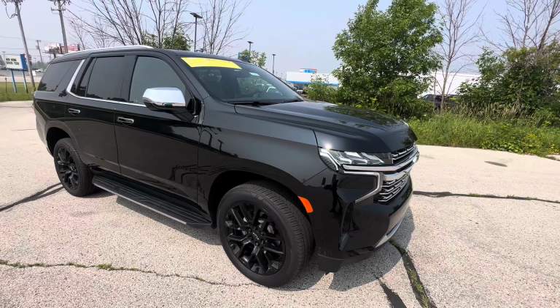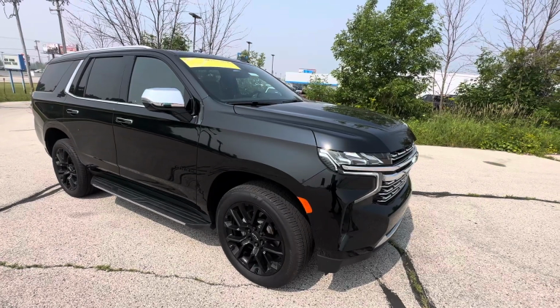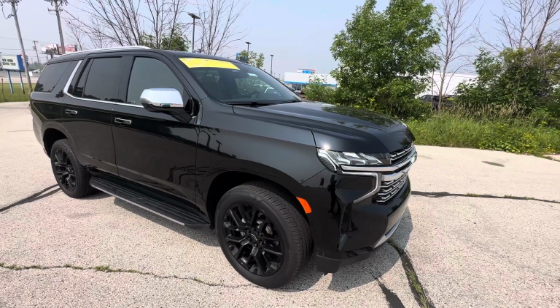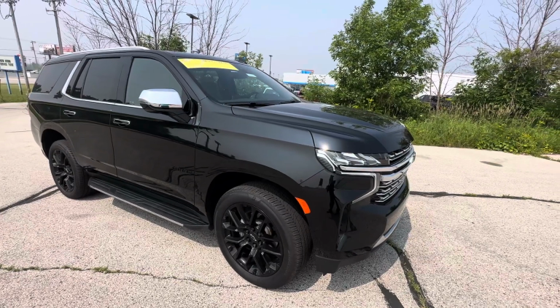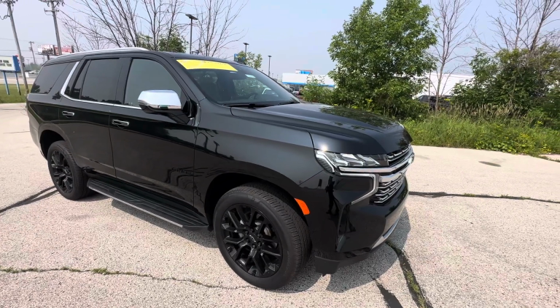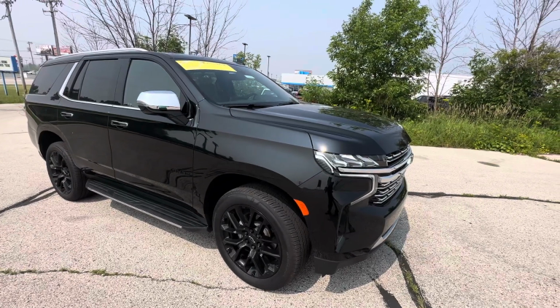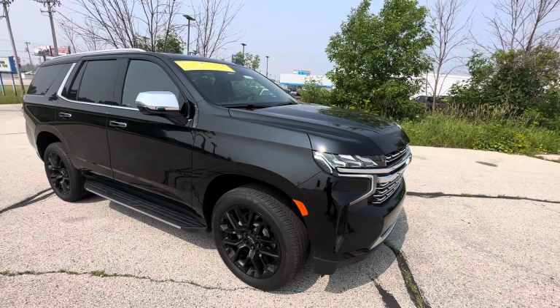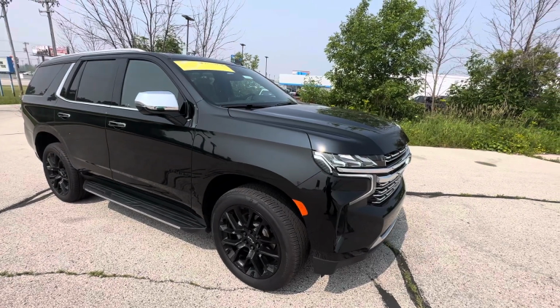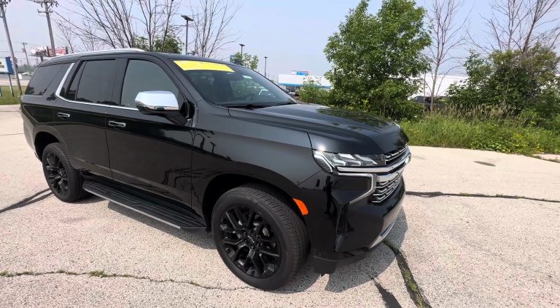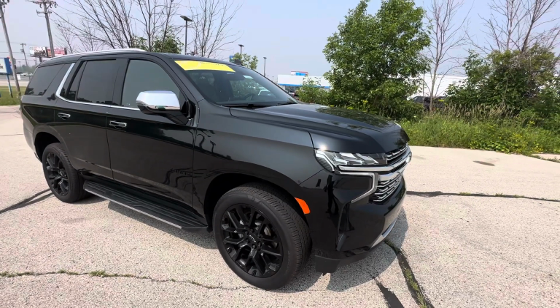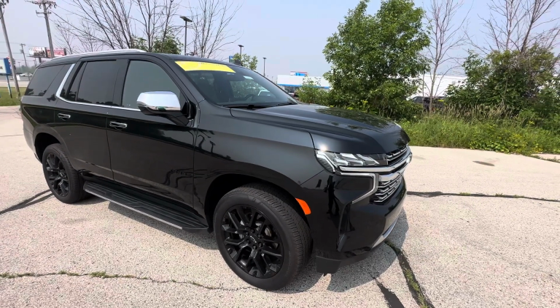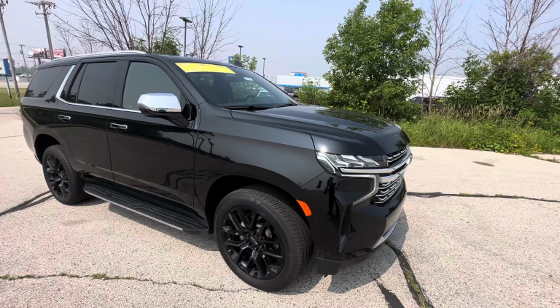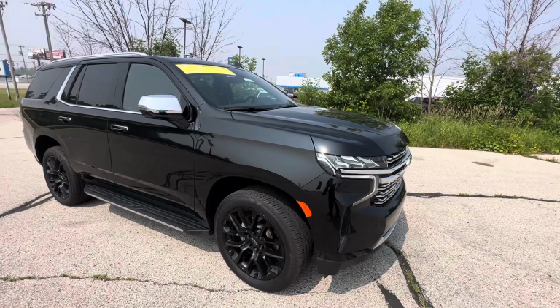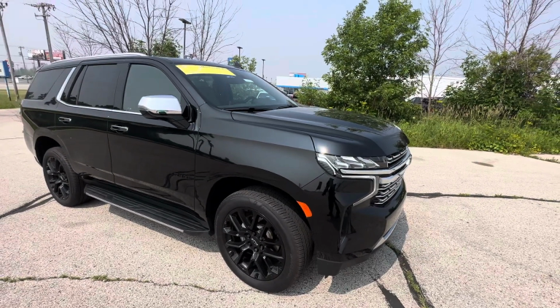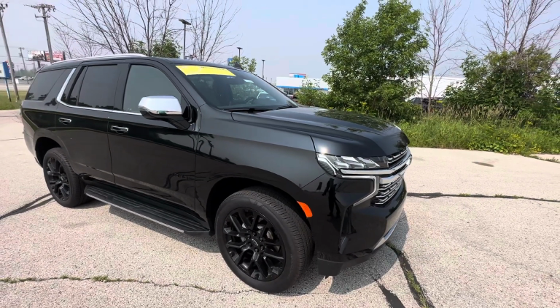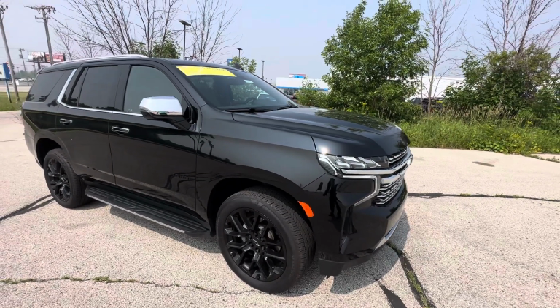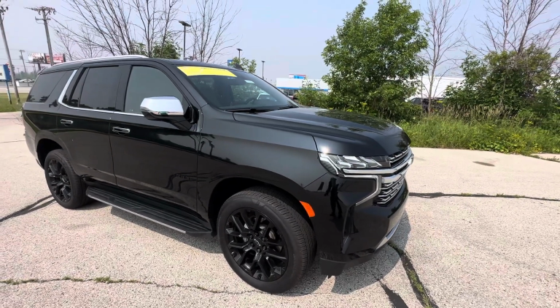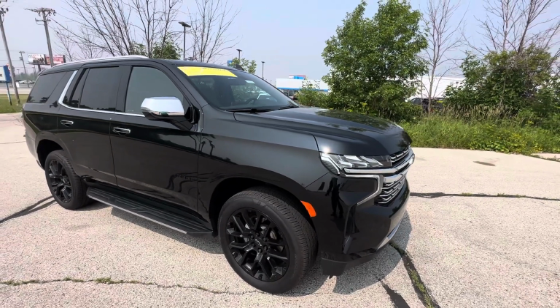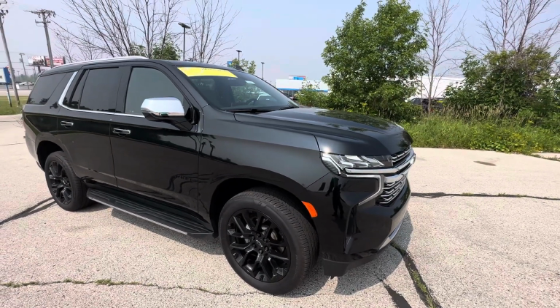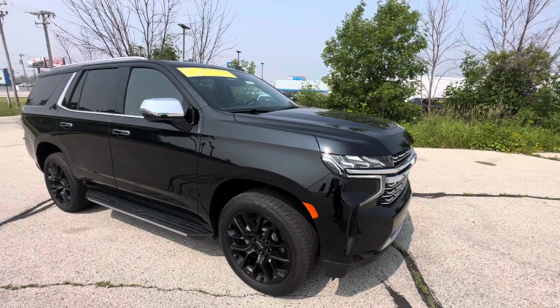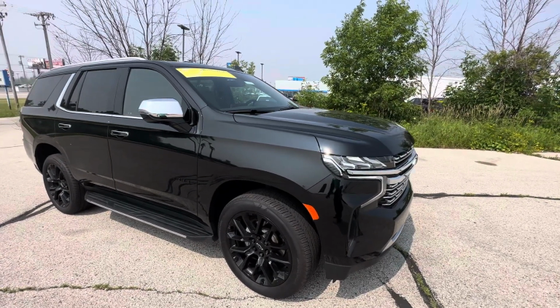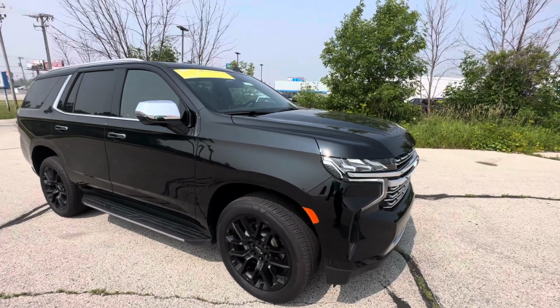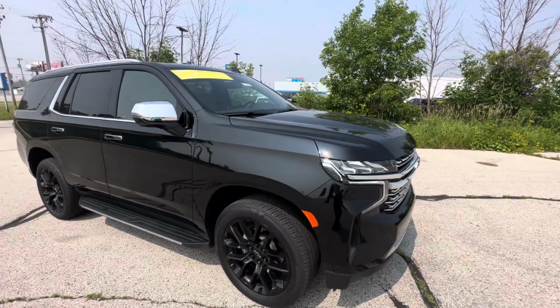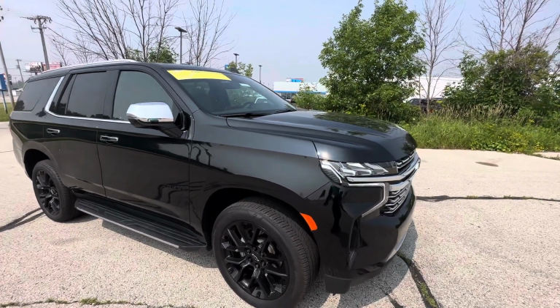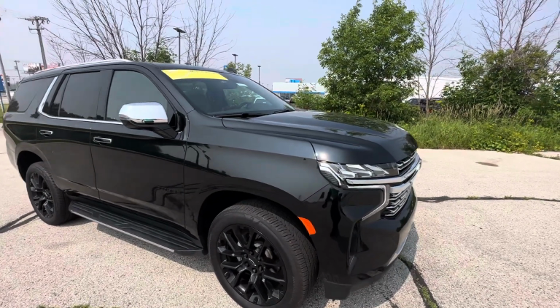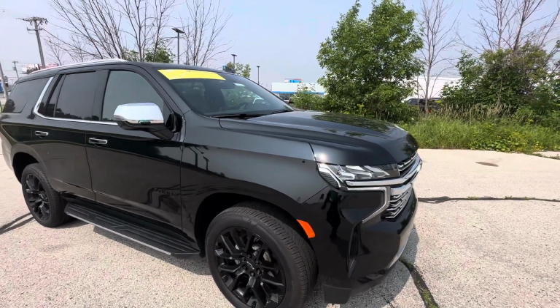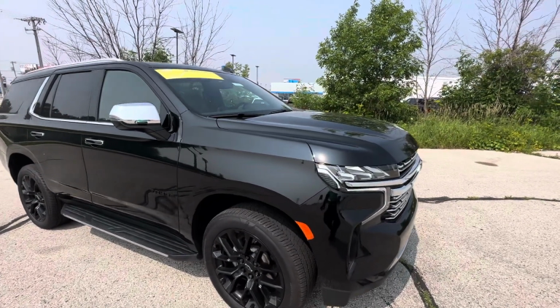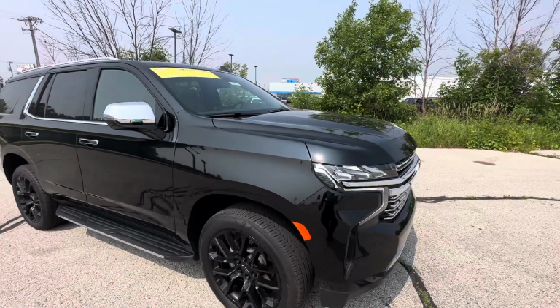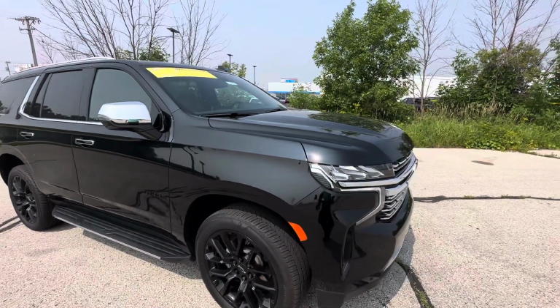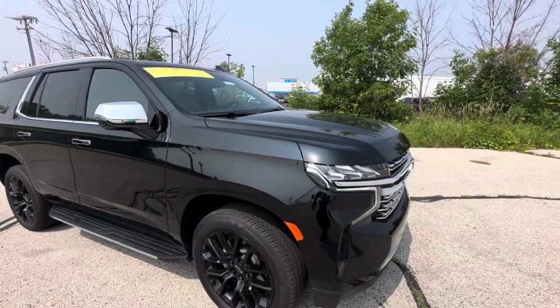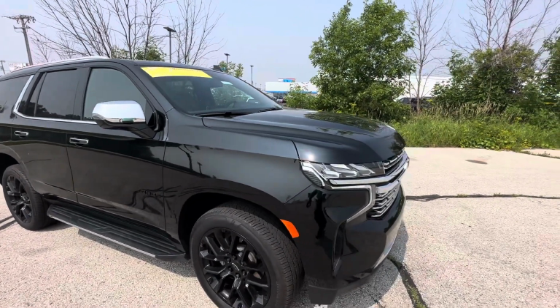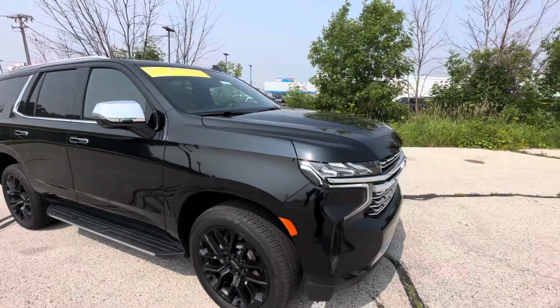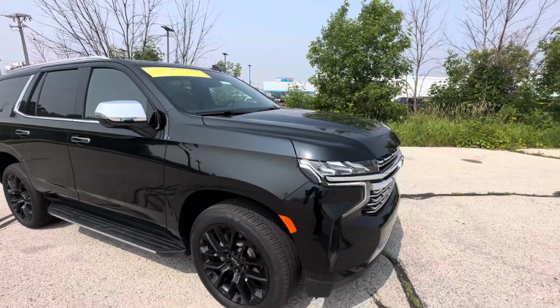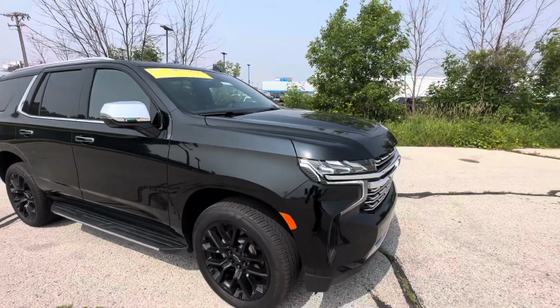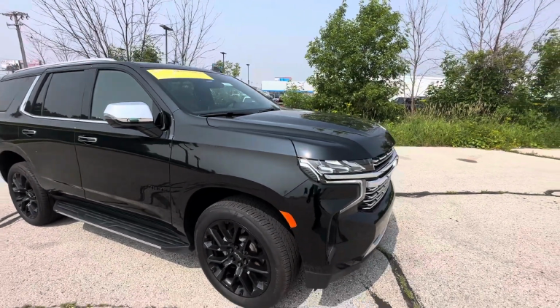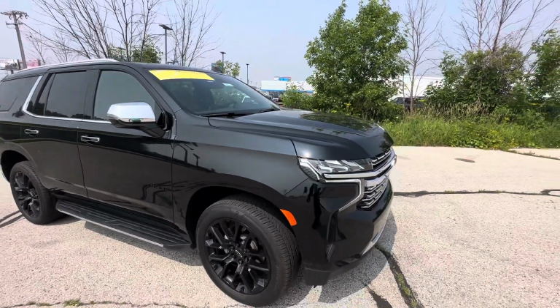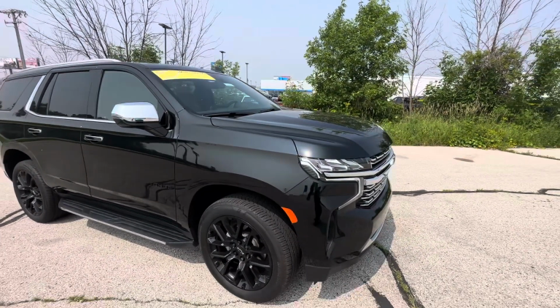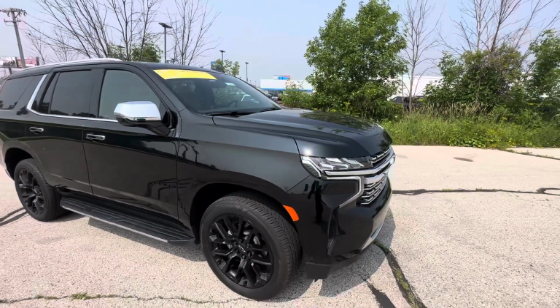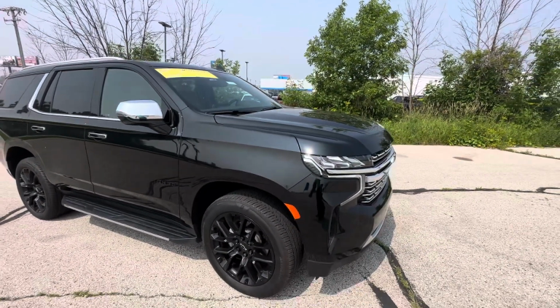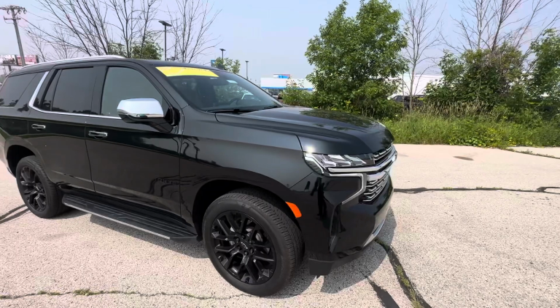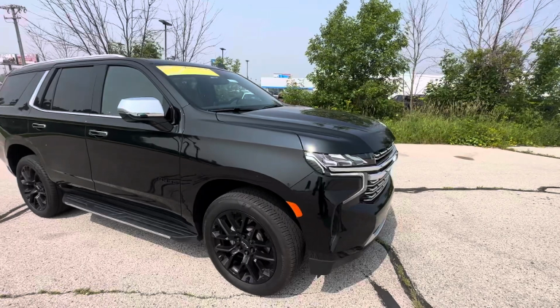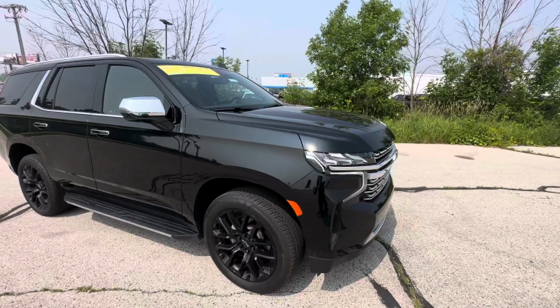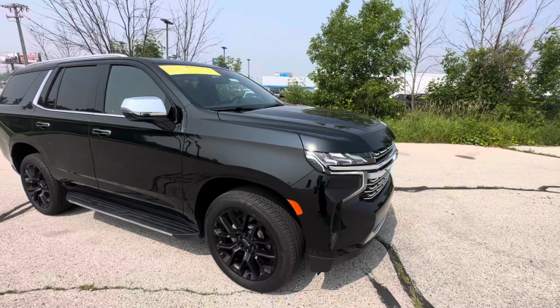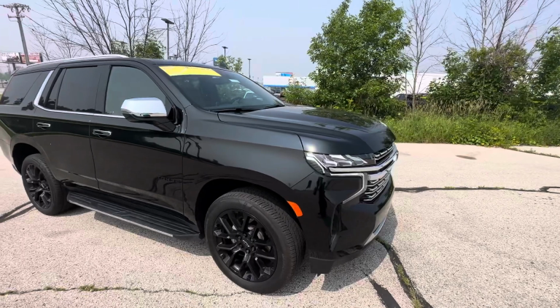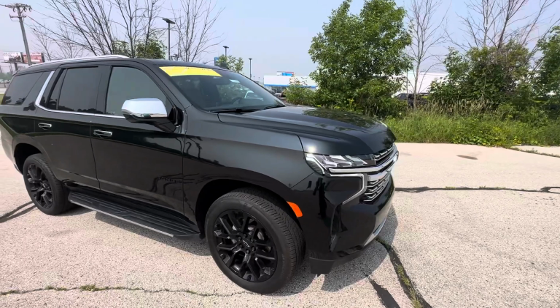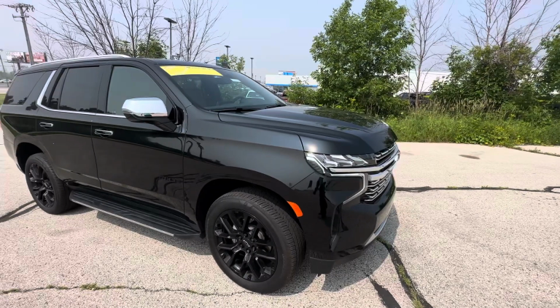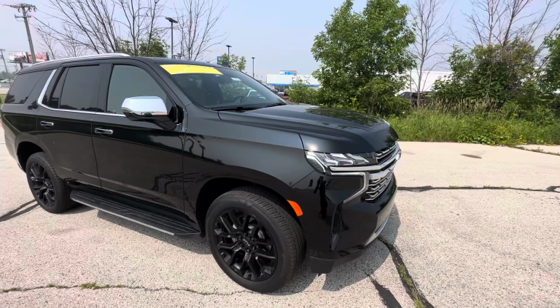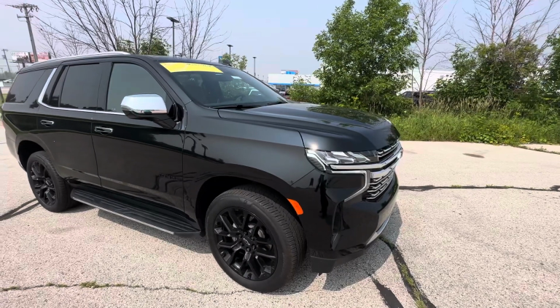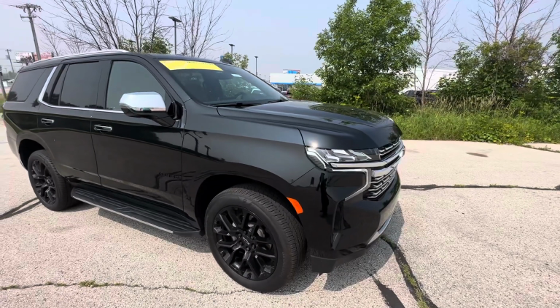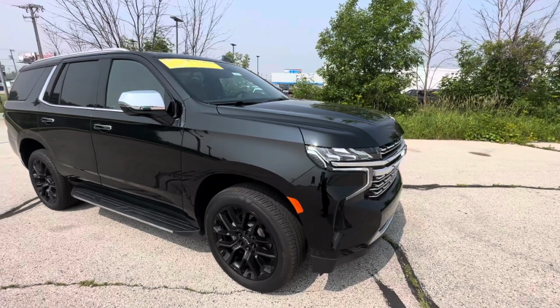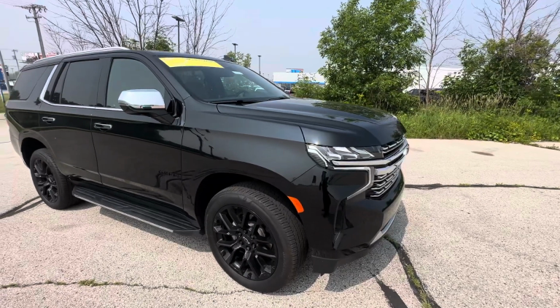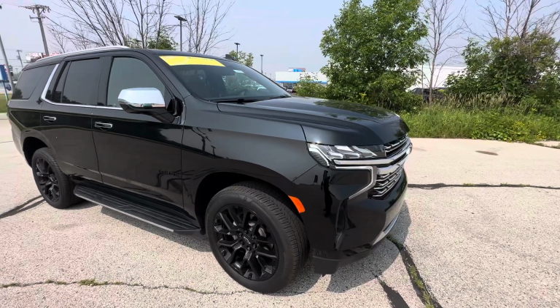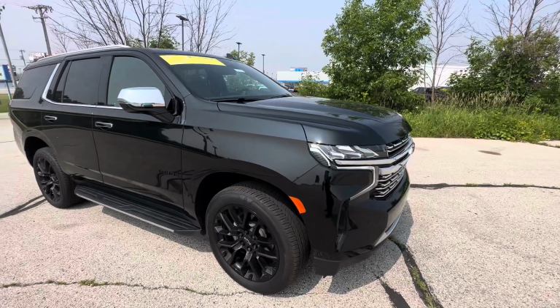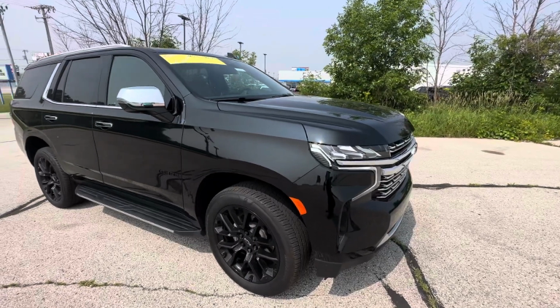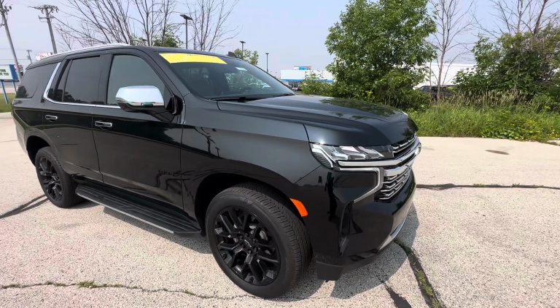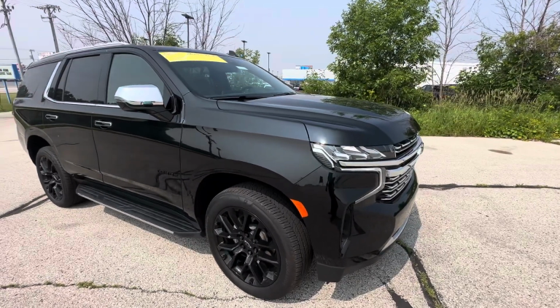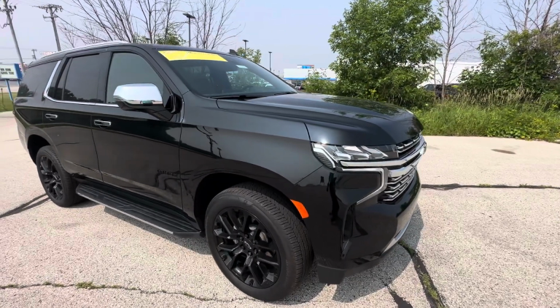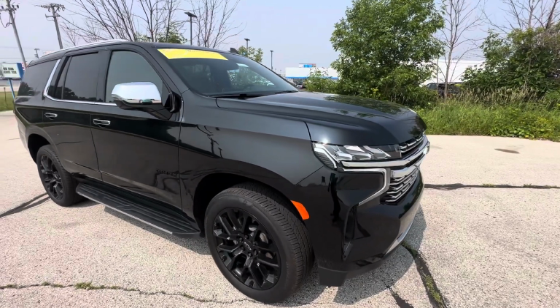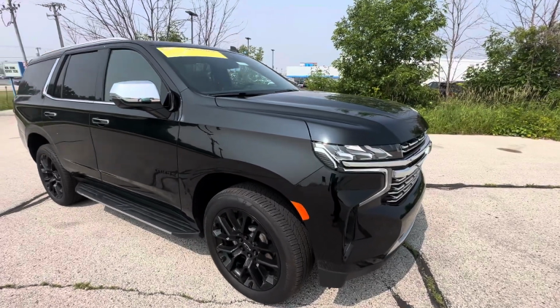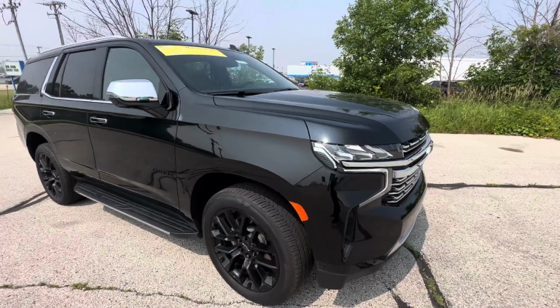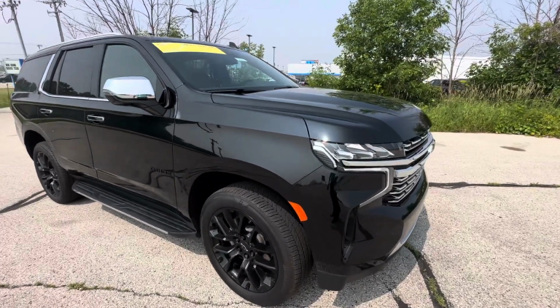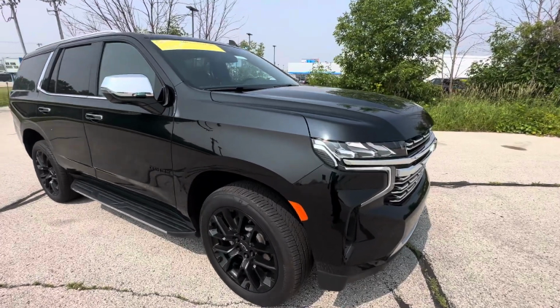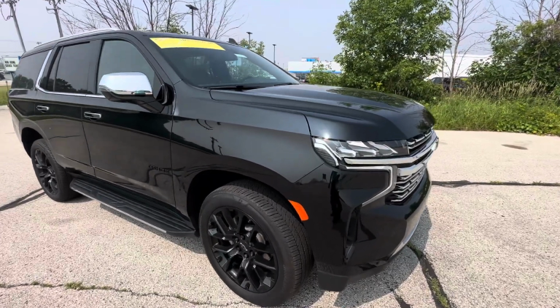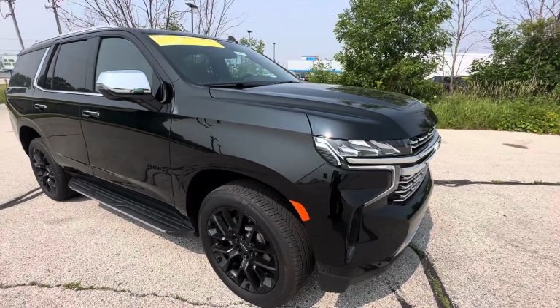Hey there, Robbie. It's Travis here at Van Horn Chevrolet, giving you that quick walk around of this 2022 Chevy Tahoe.